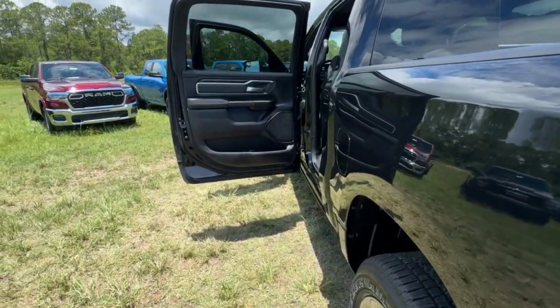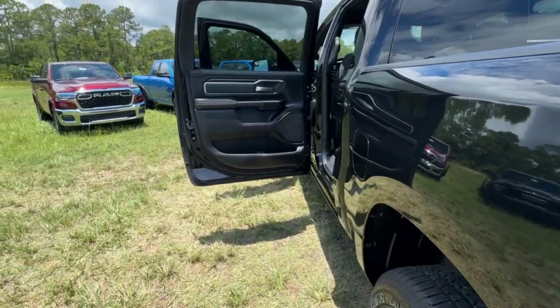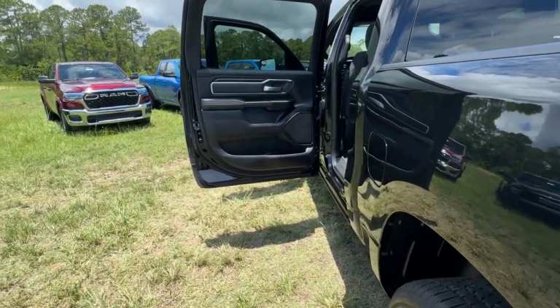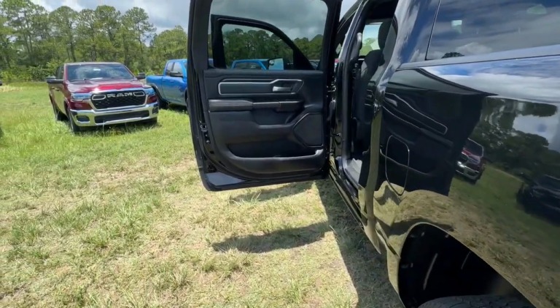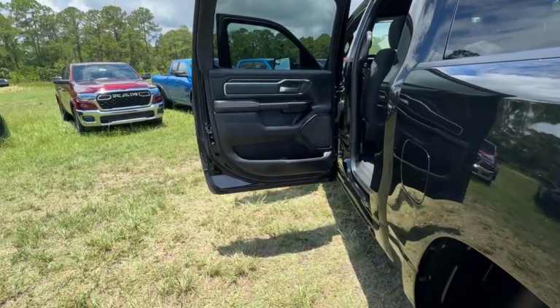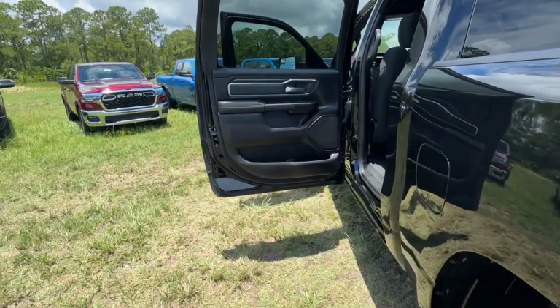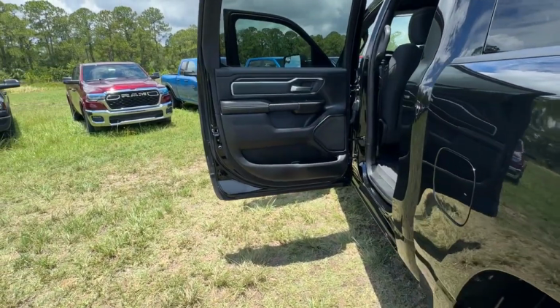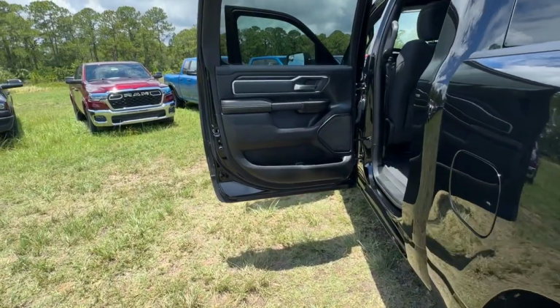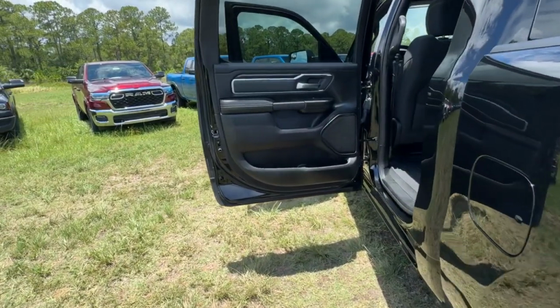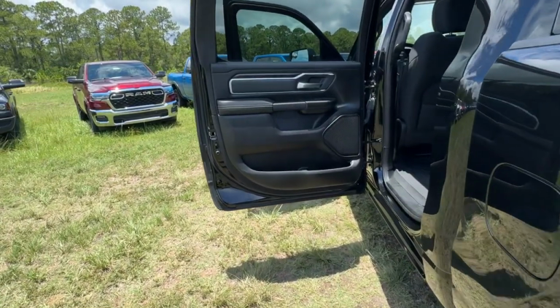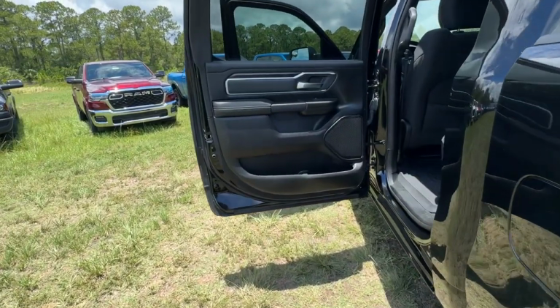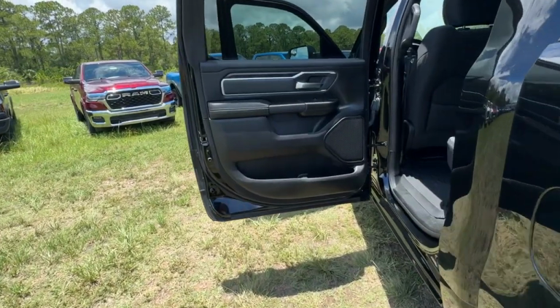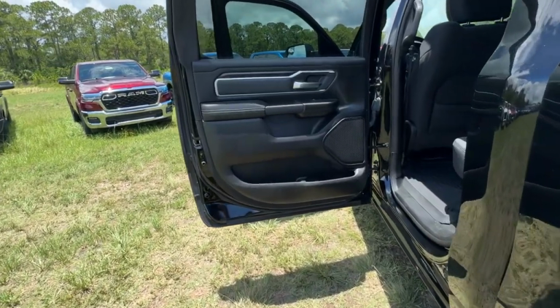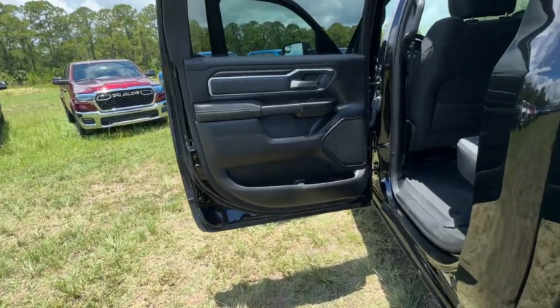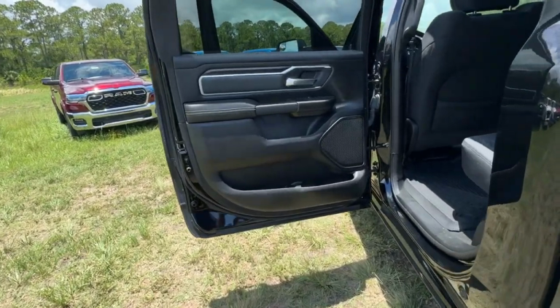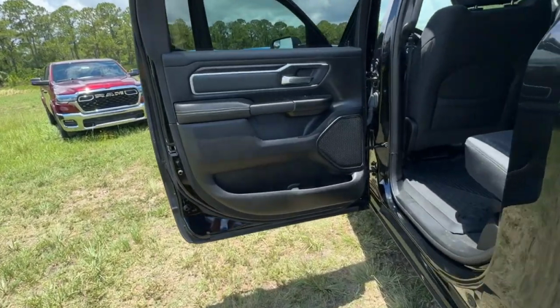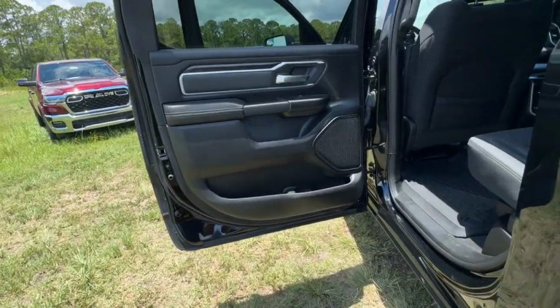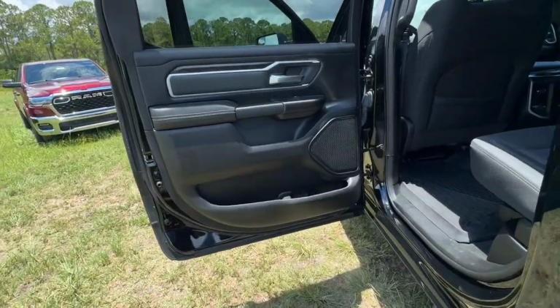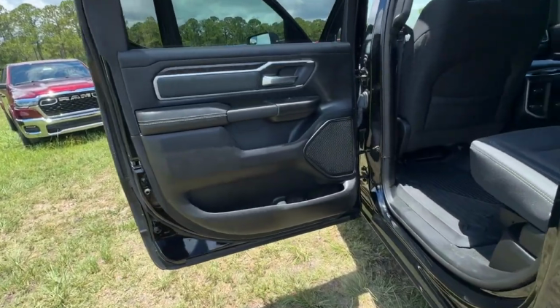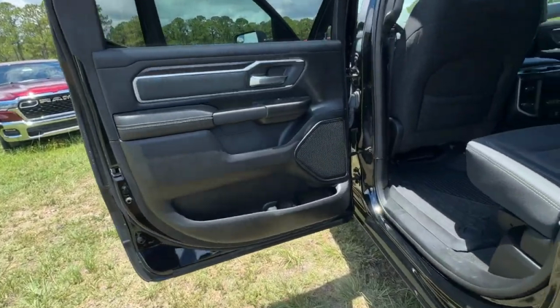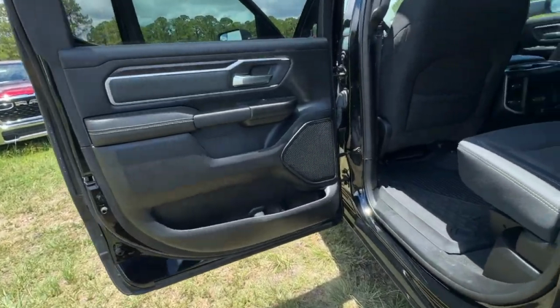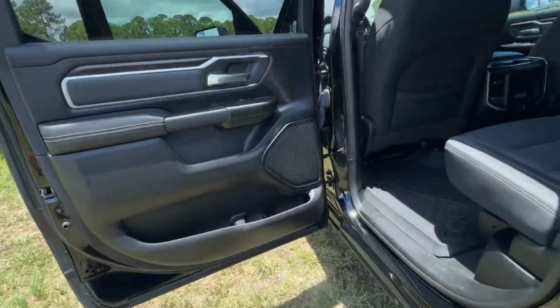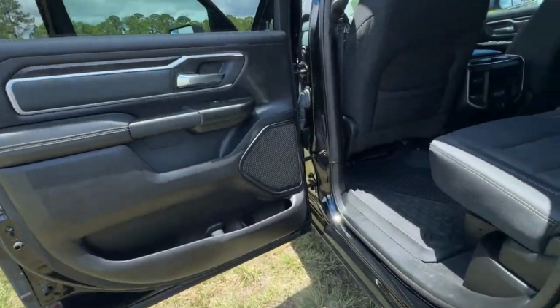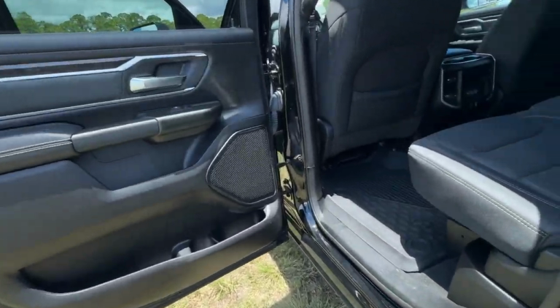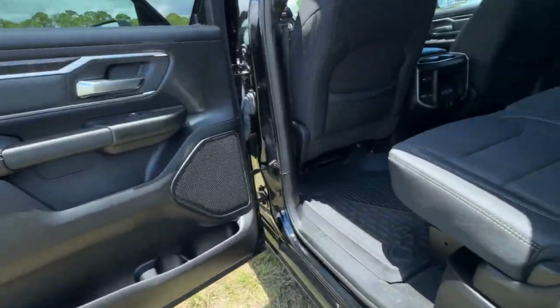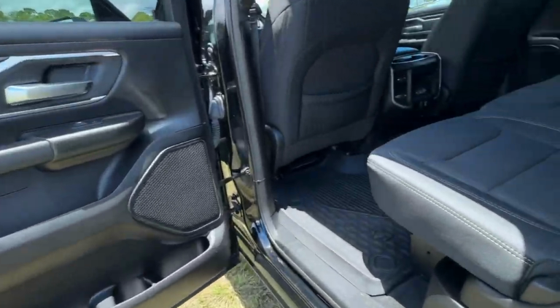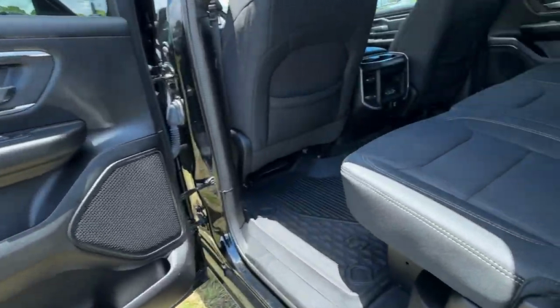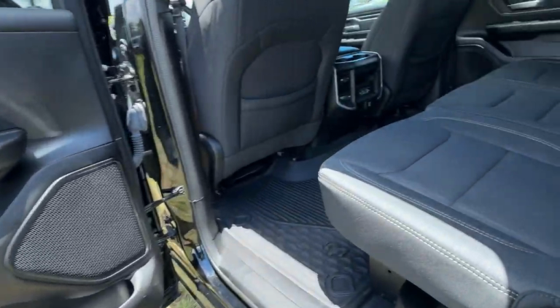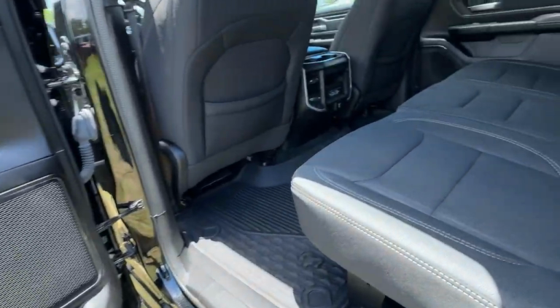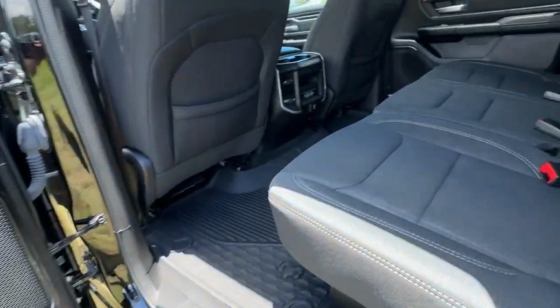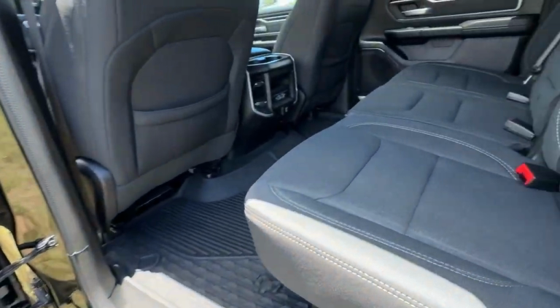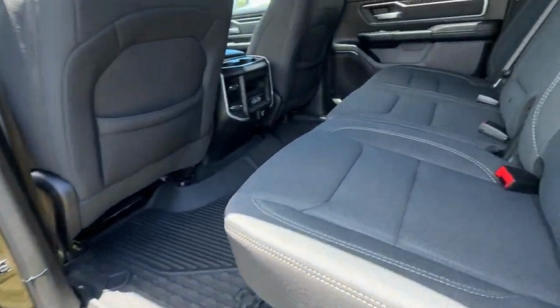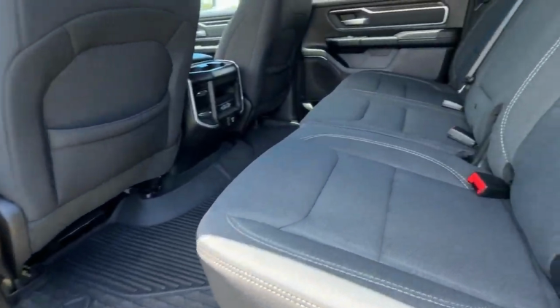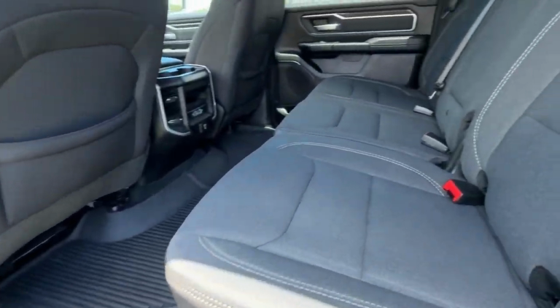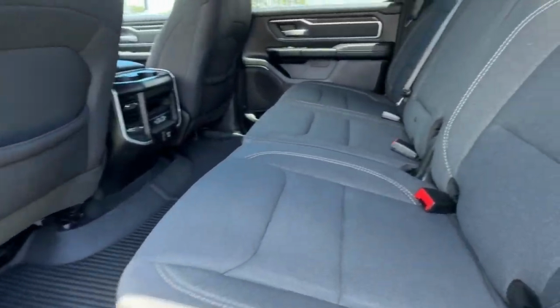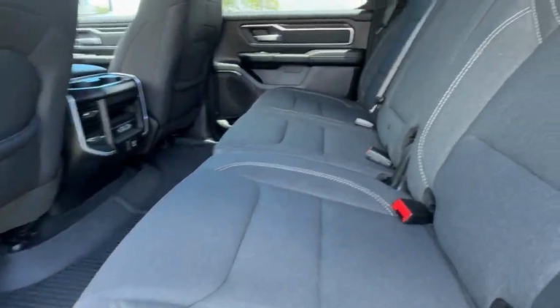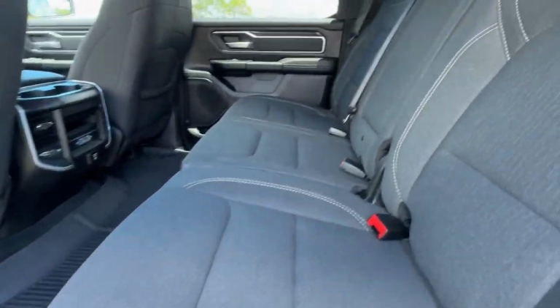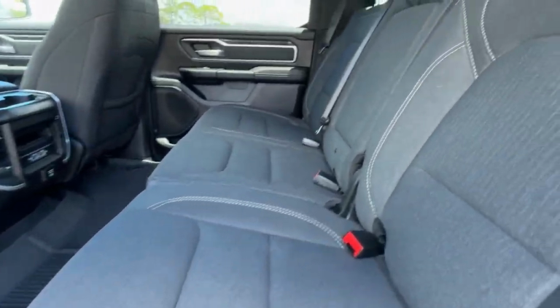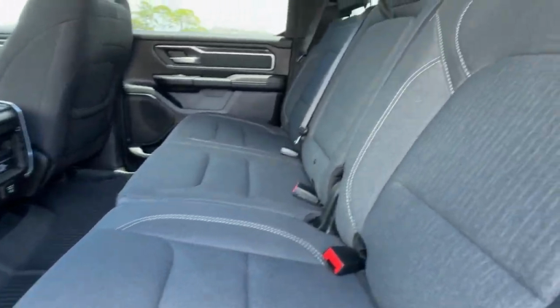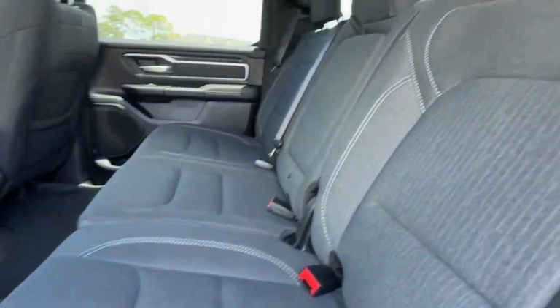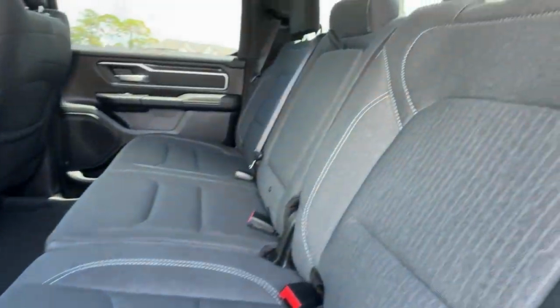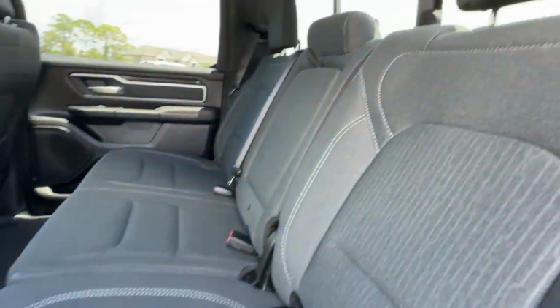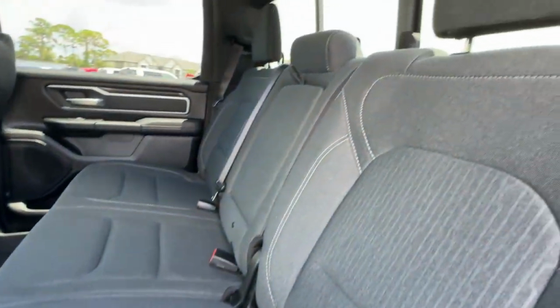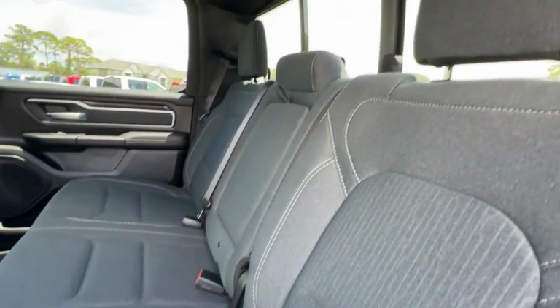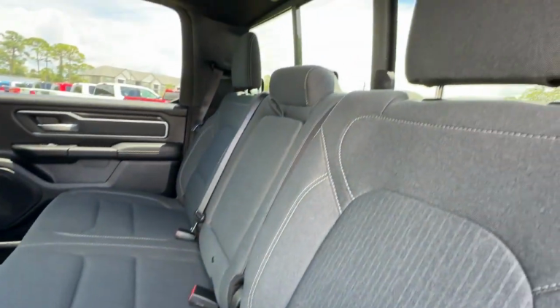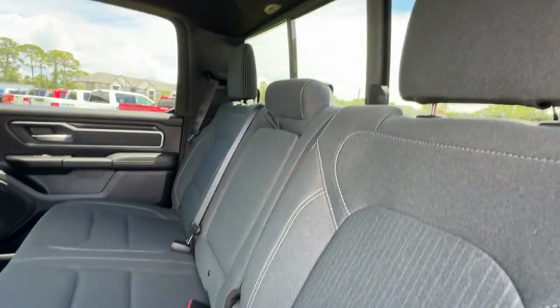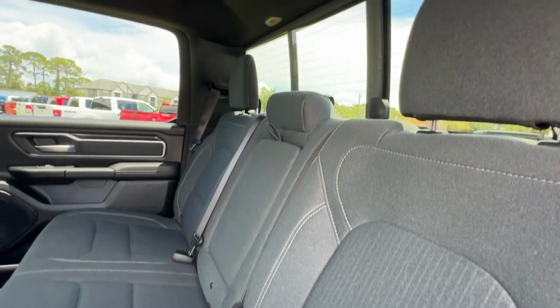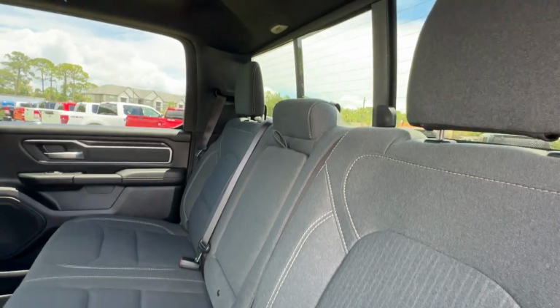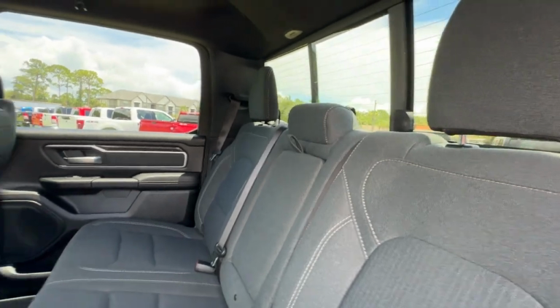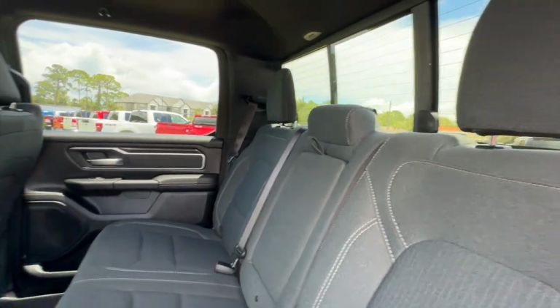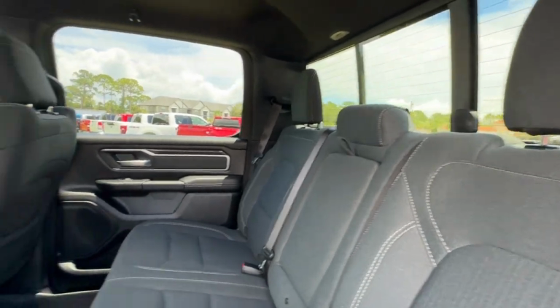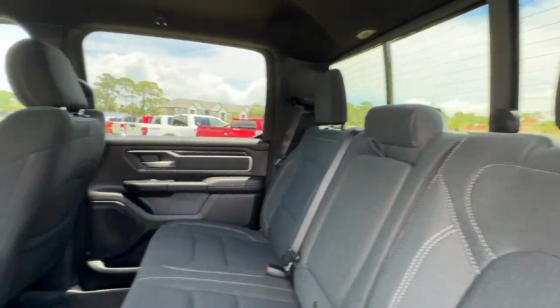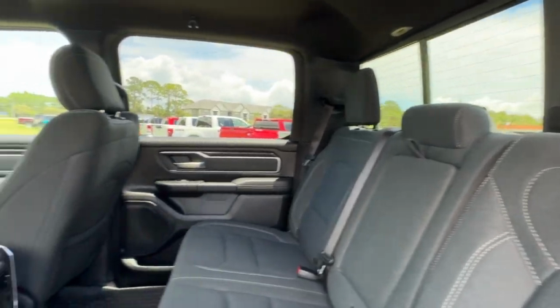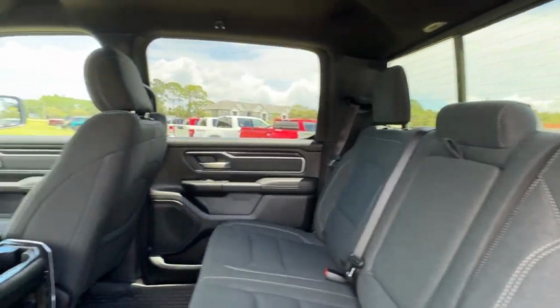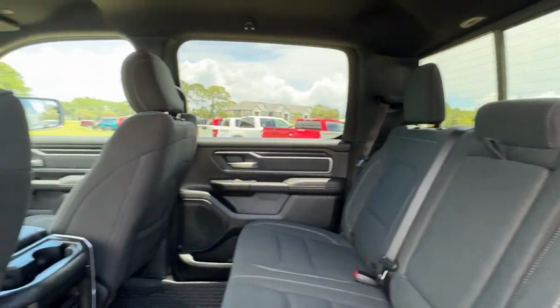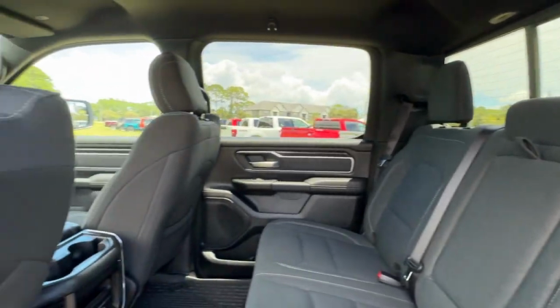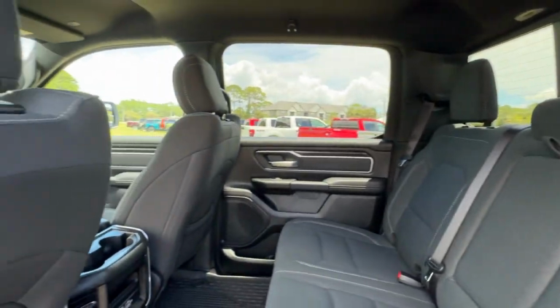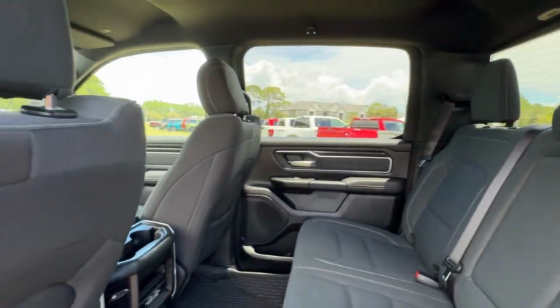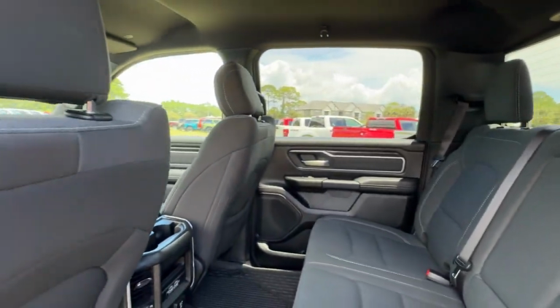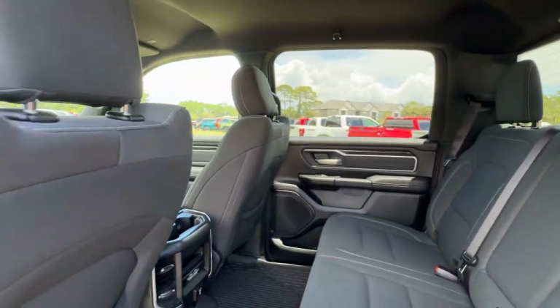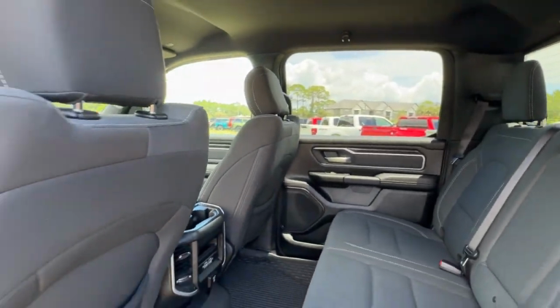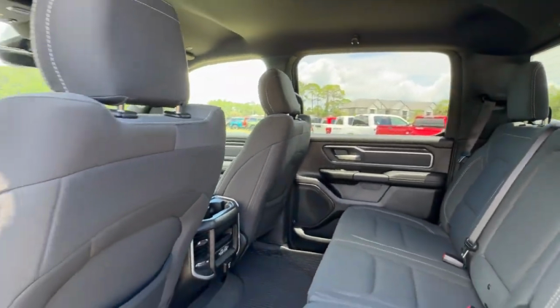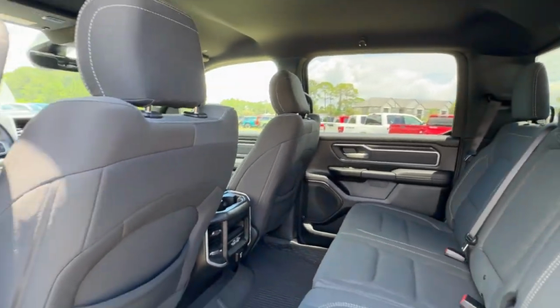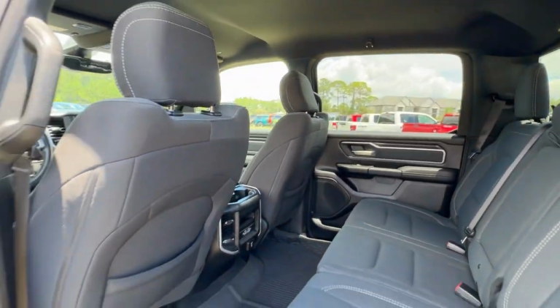Additional features include remote engine start, satellite radio, fog lamps, heated mirrors, and steering wheel audio controls.